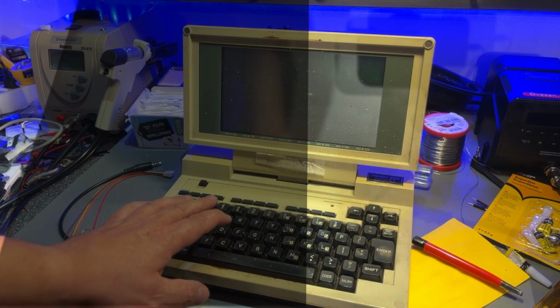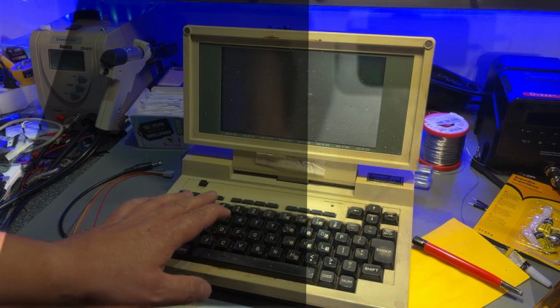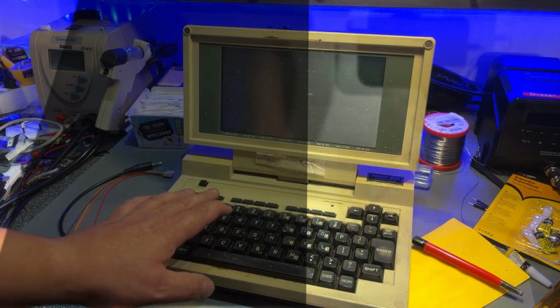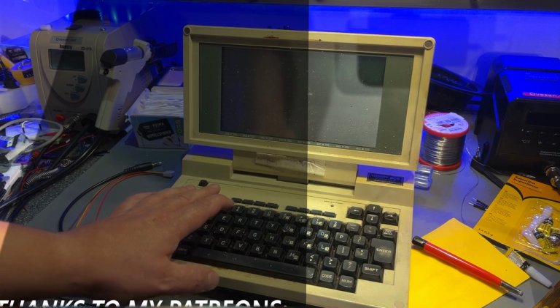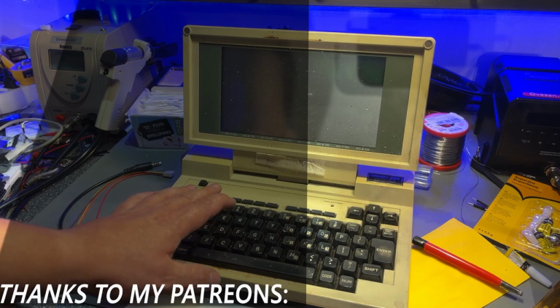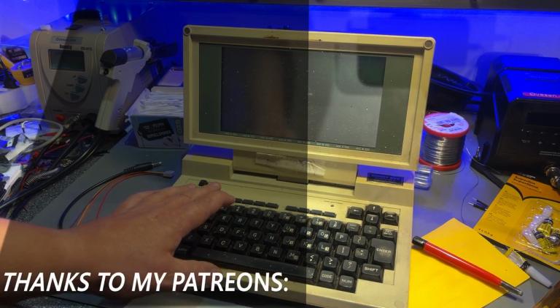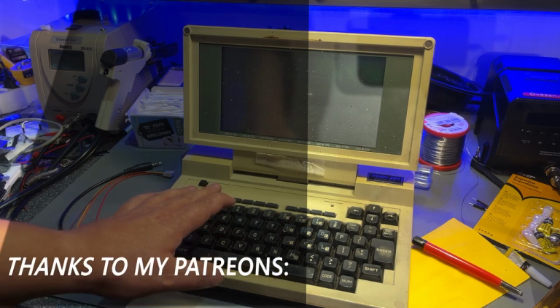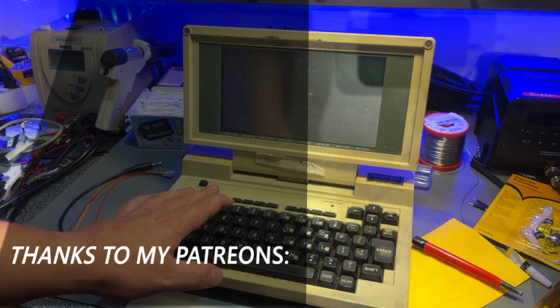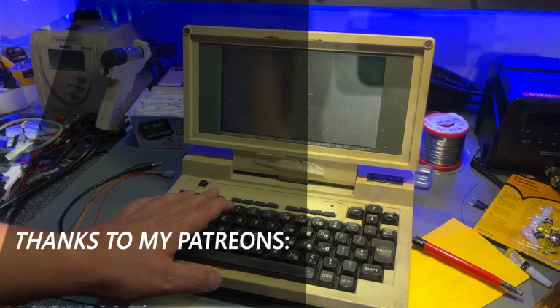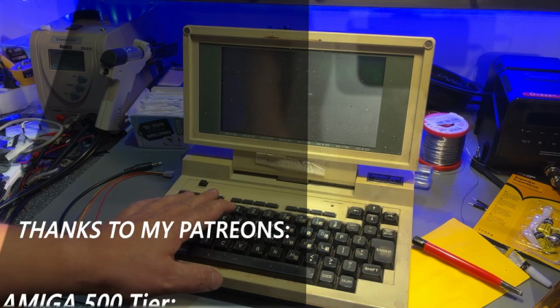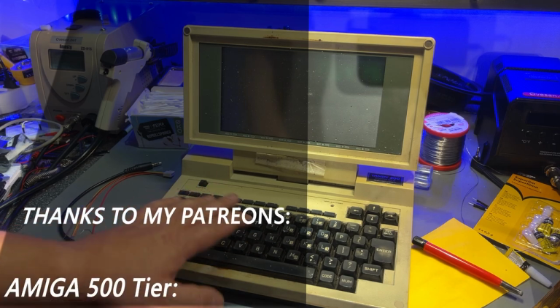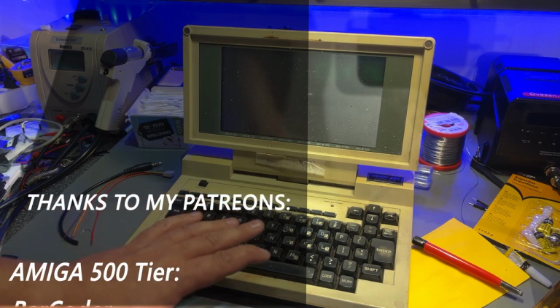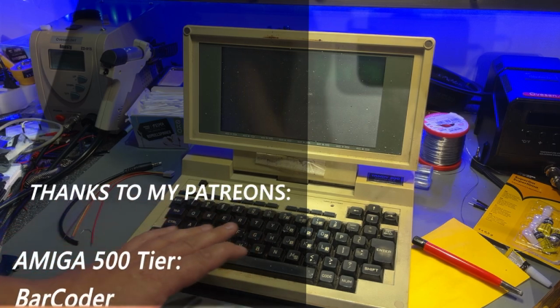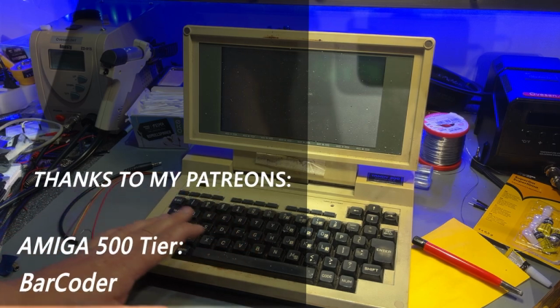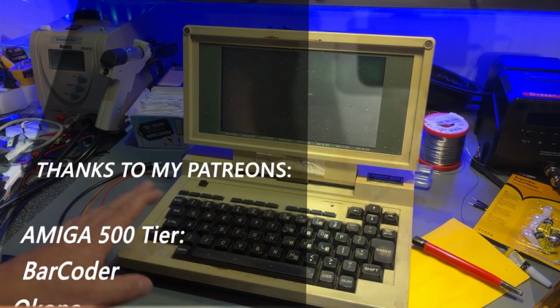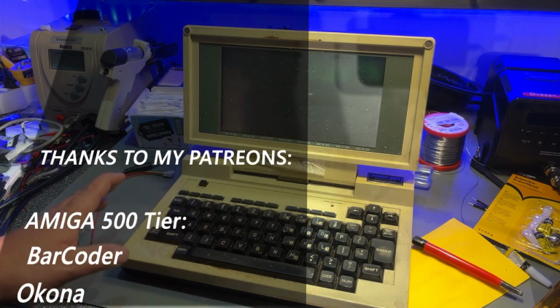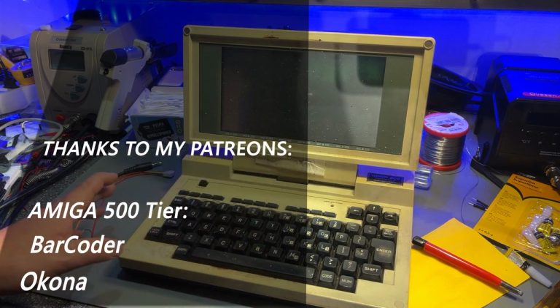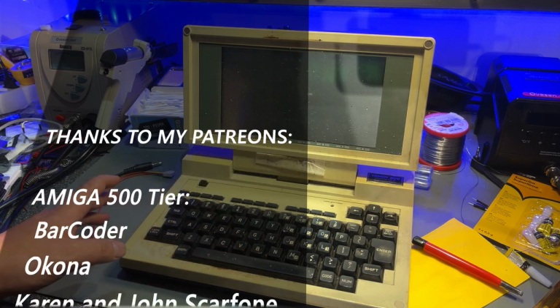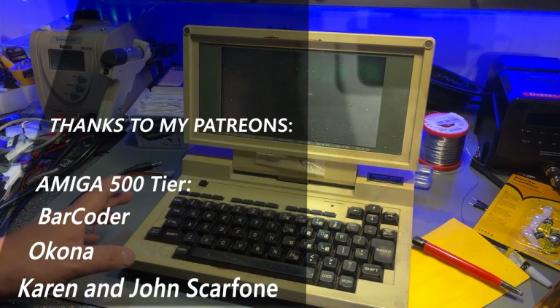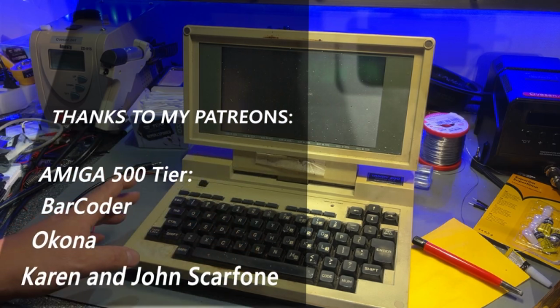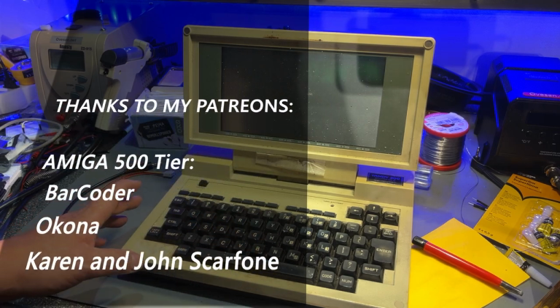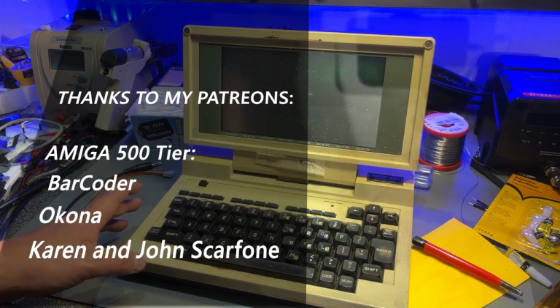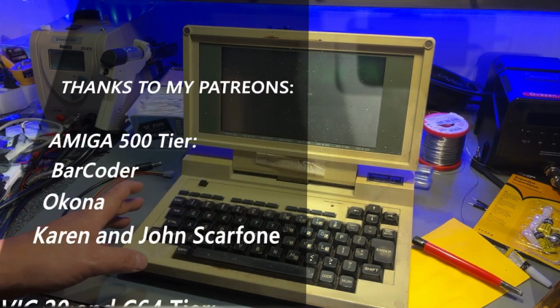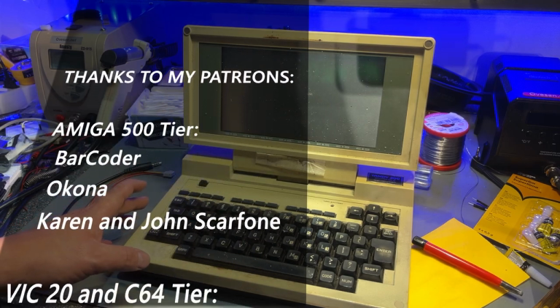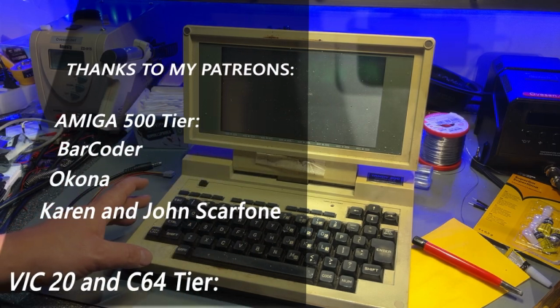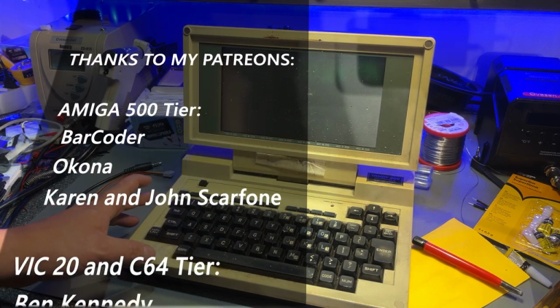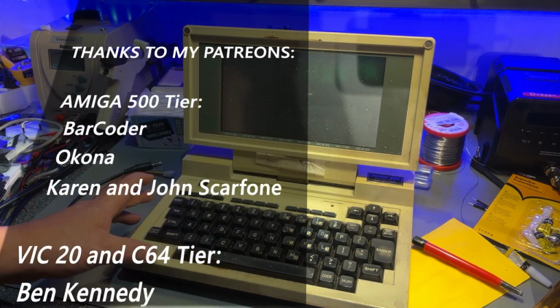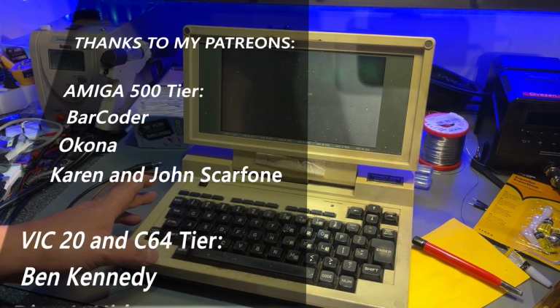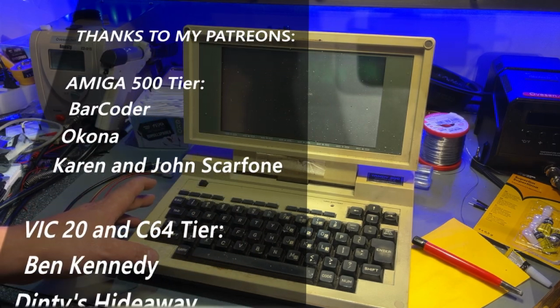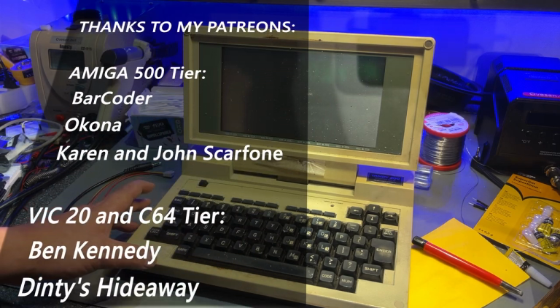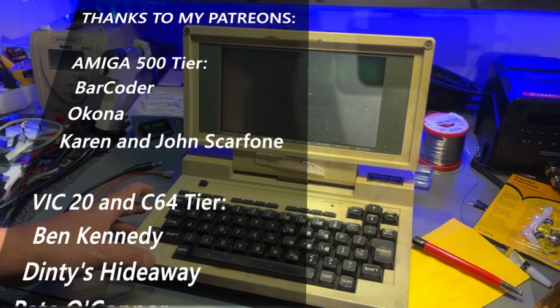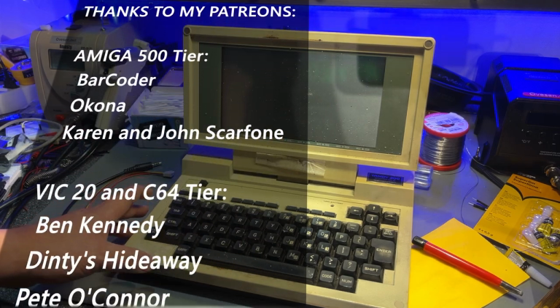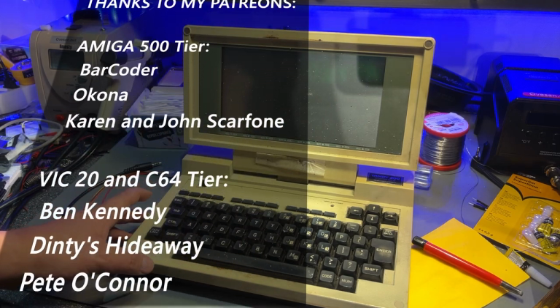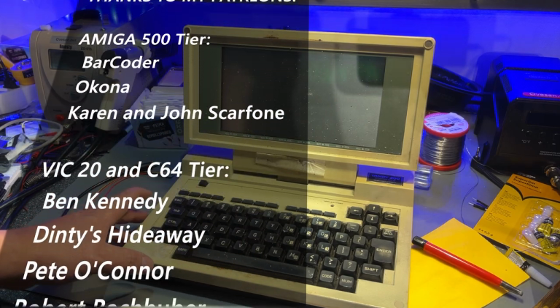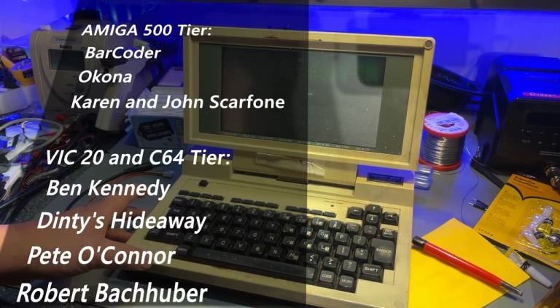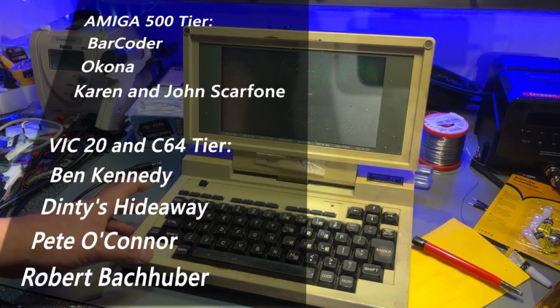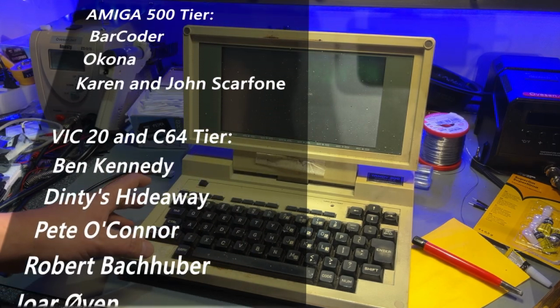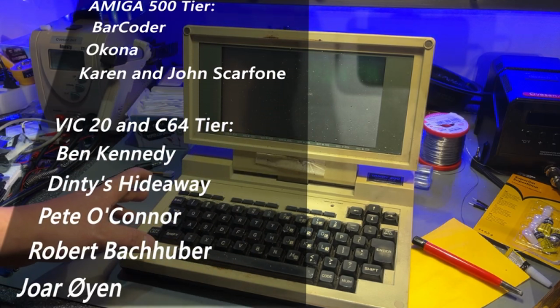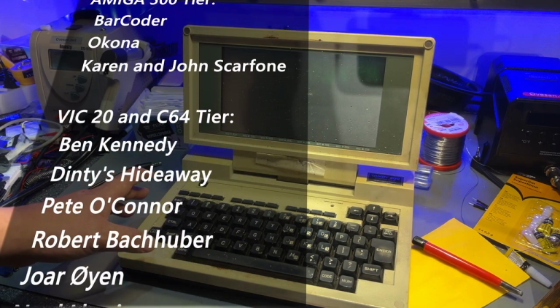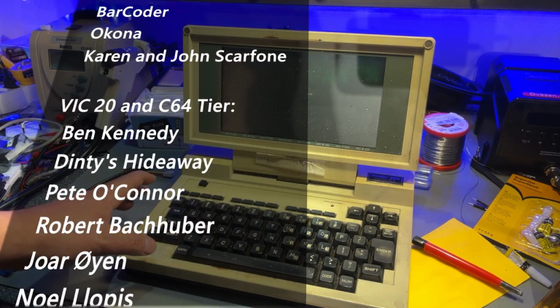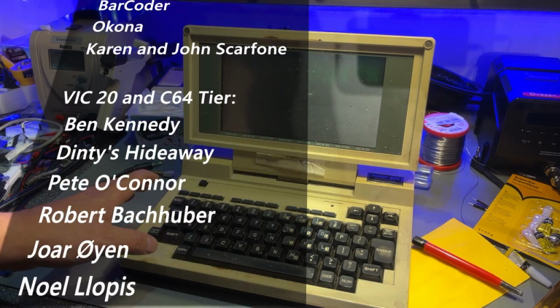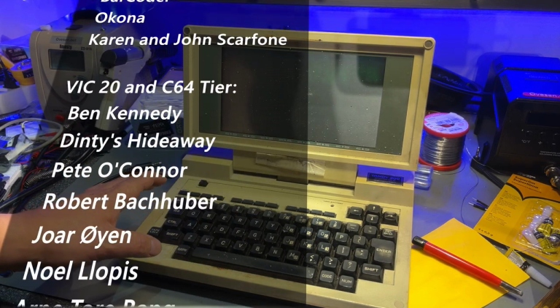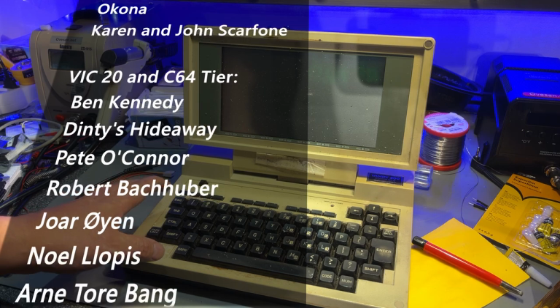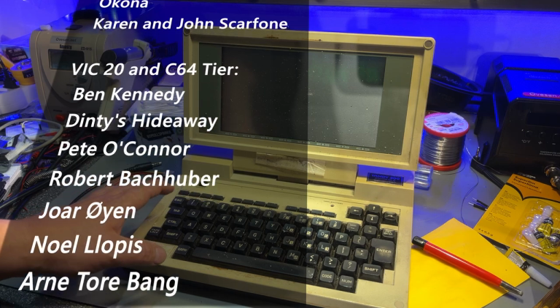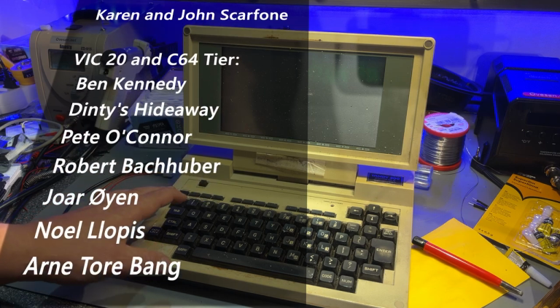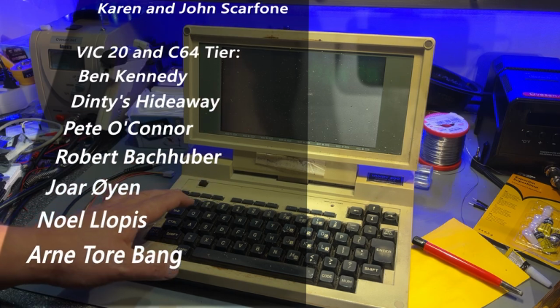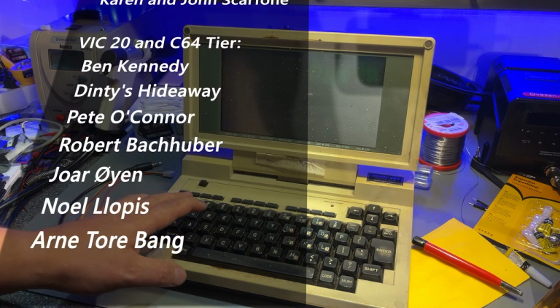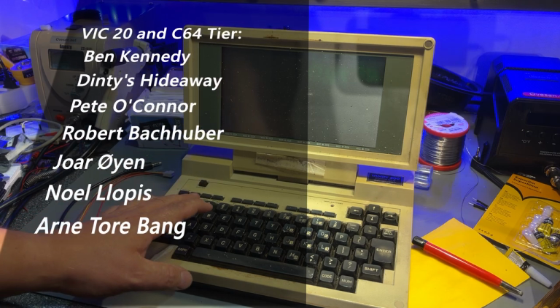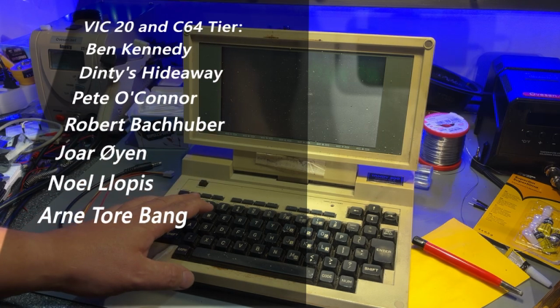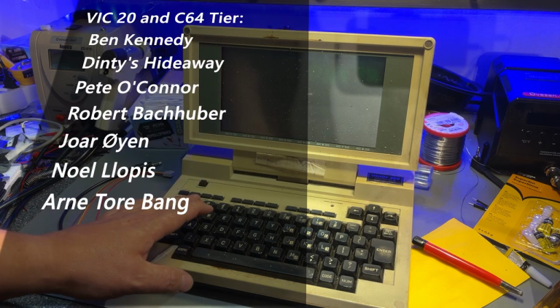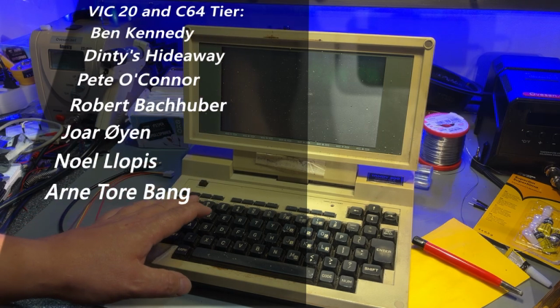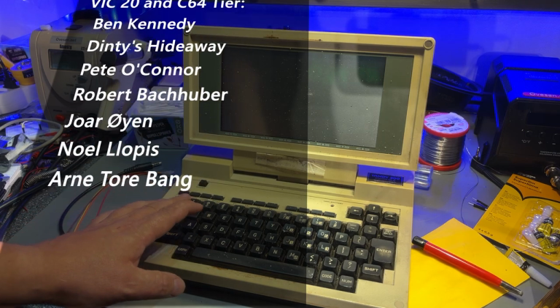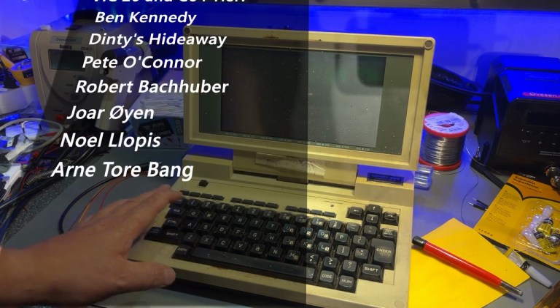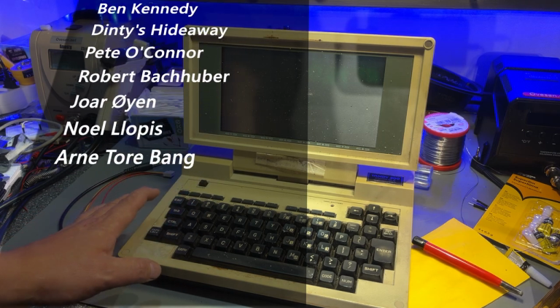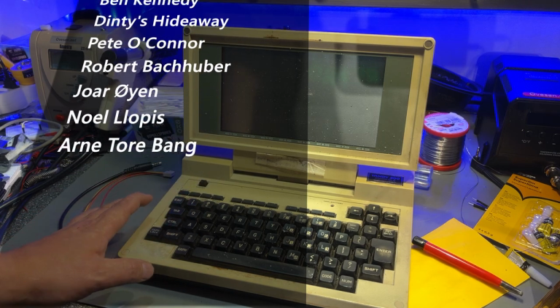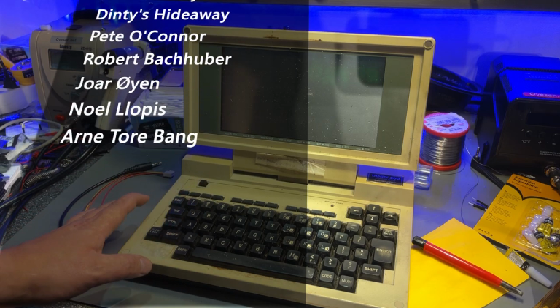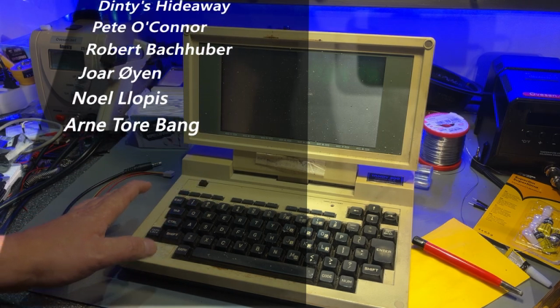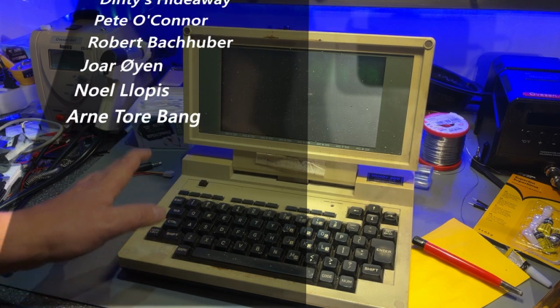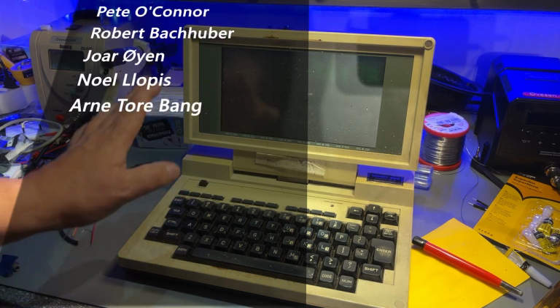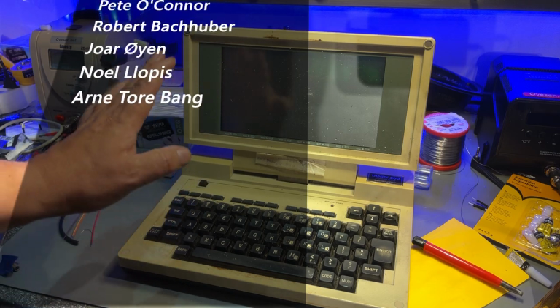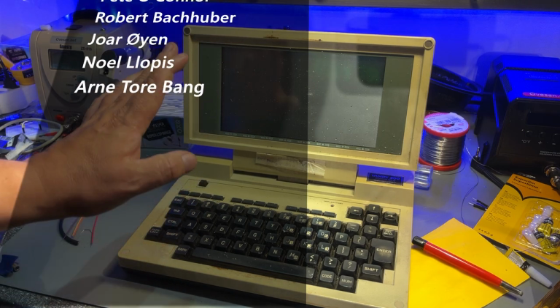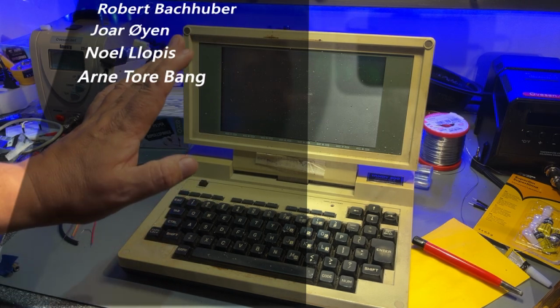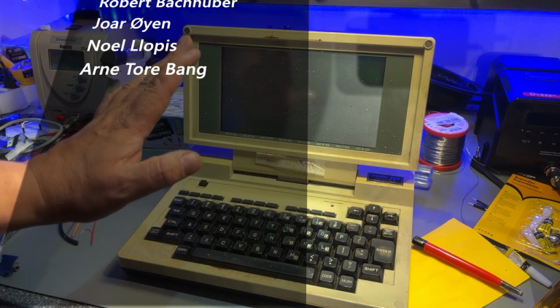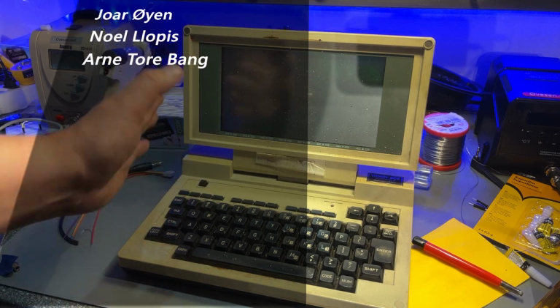Thanks for watching. Hope you enjoyed this video and as usual, special thanks to my Patreons. See you. Bye.